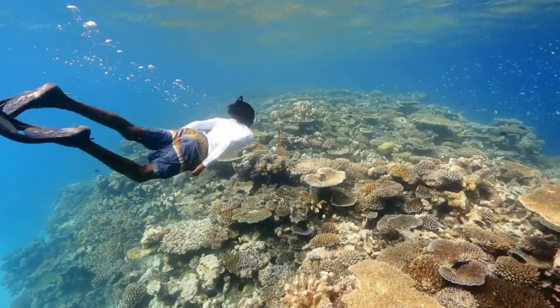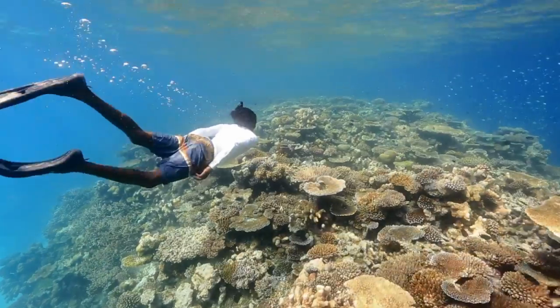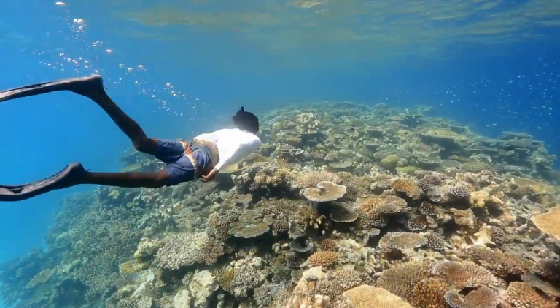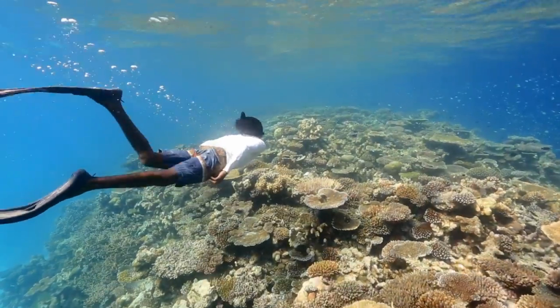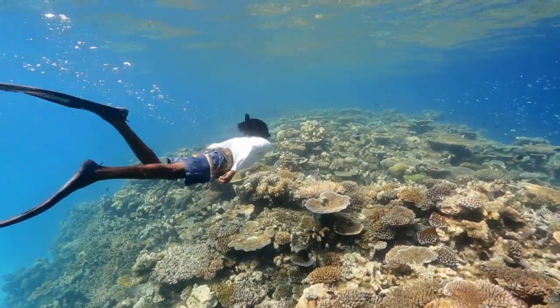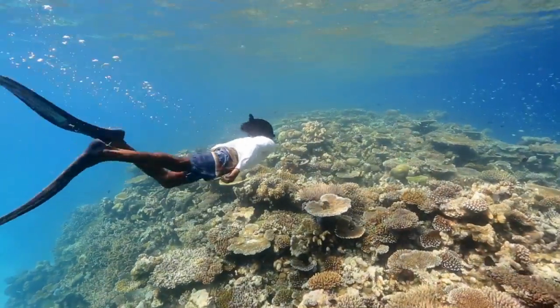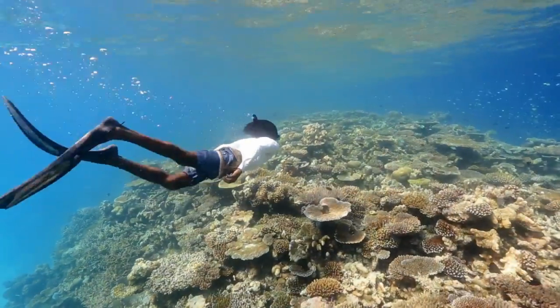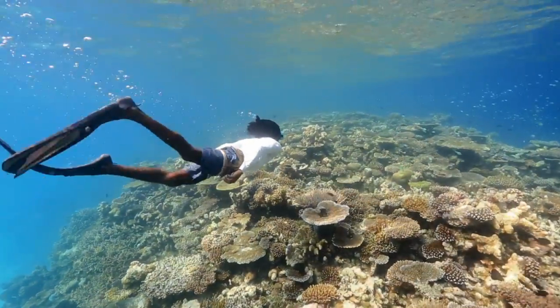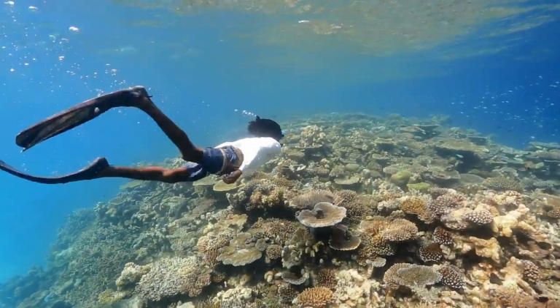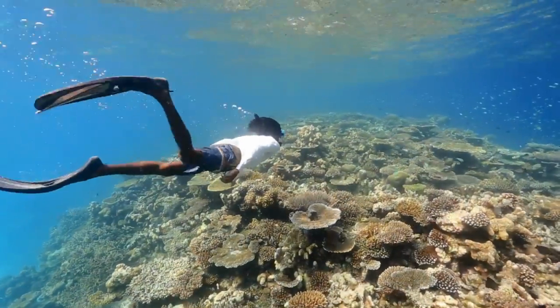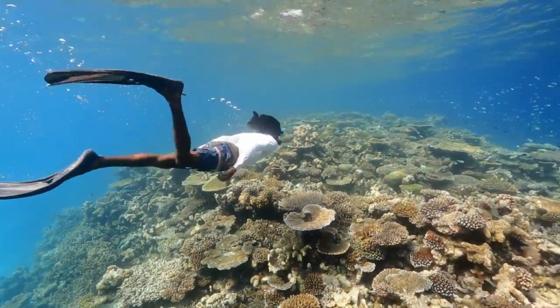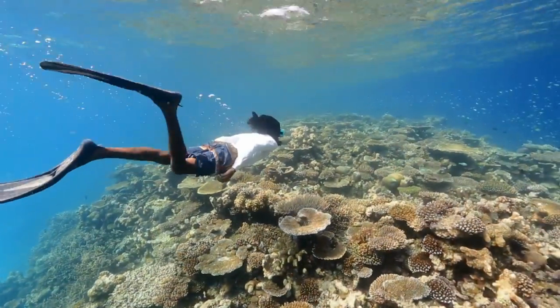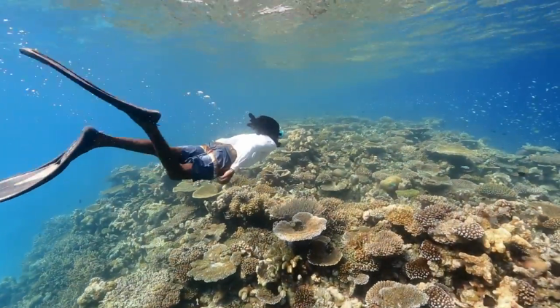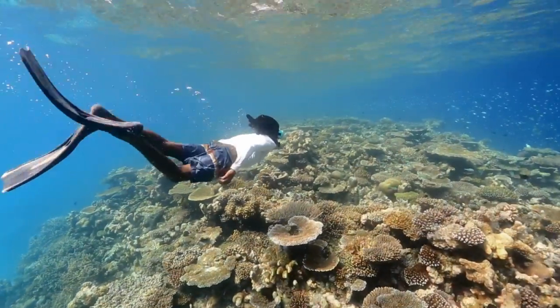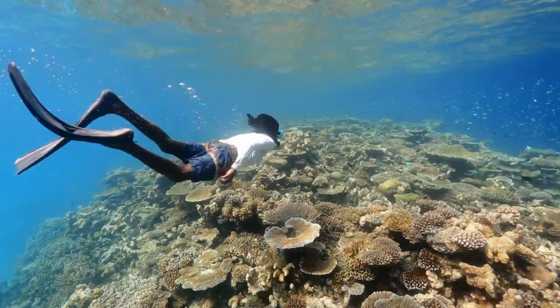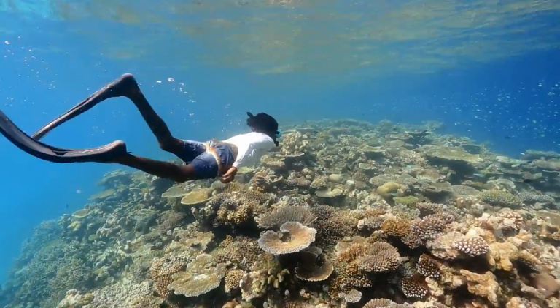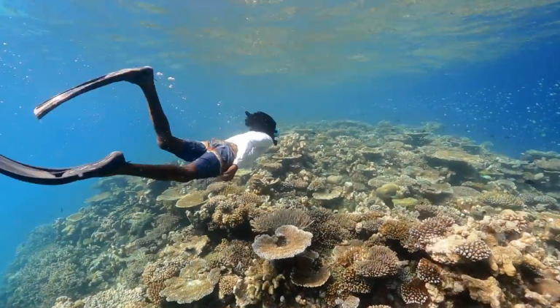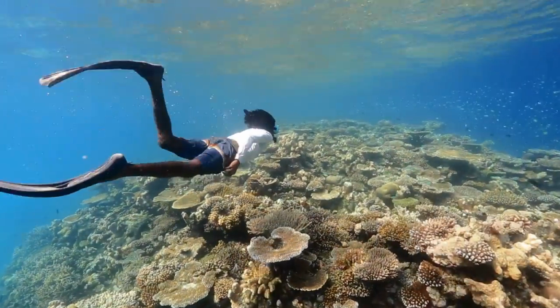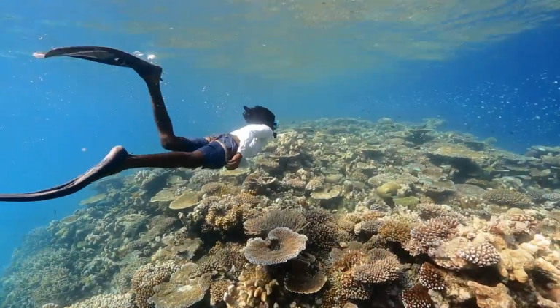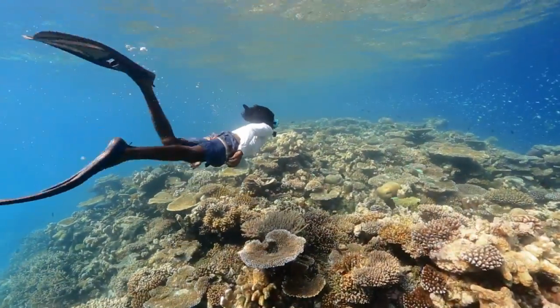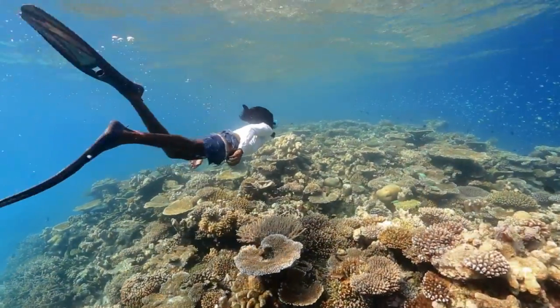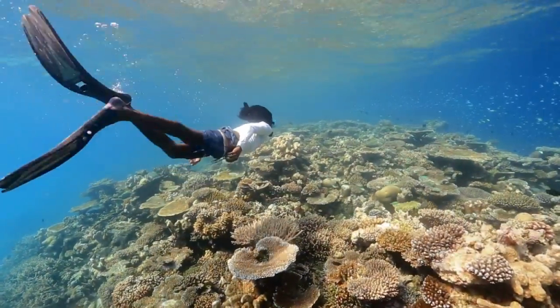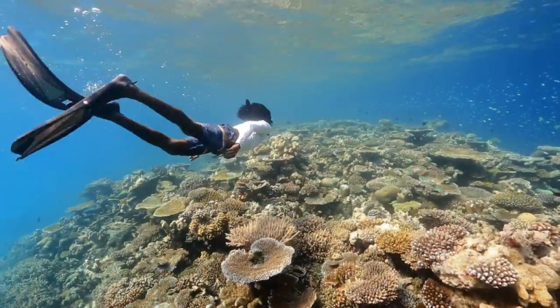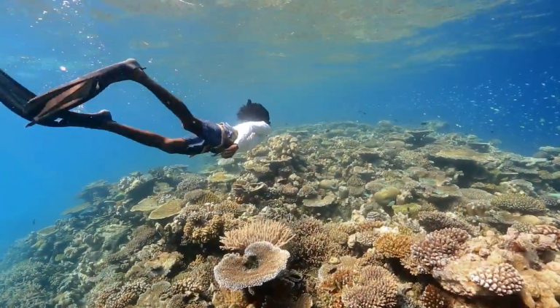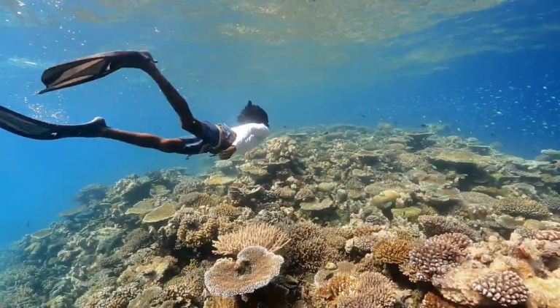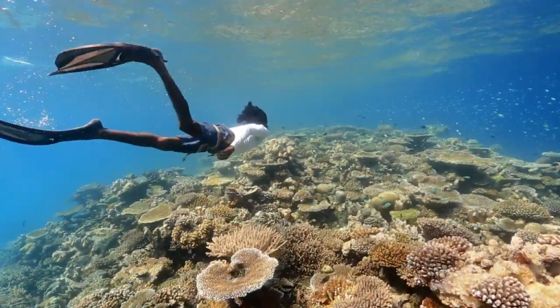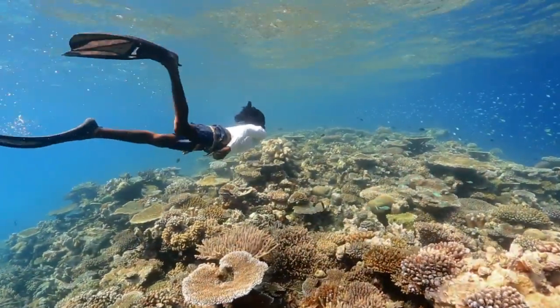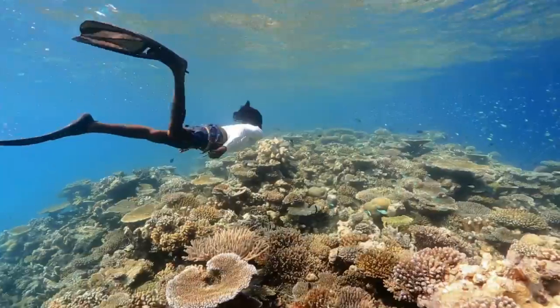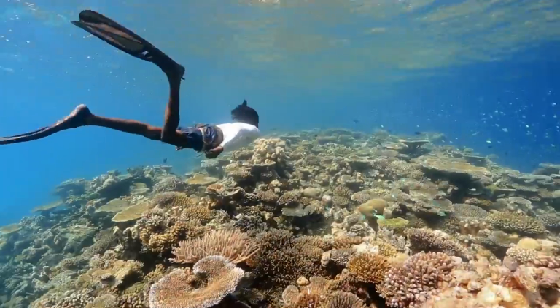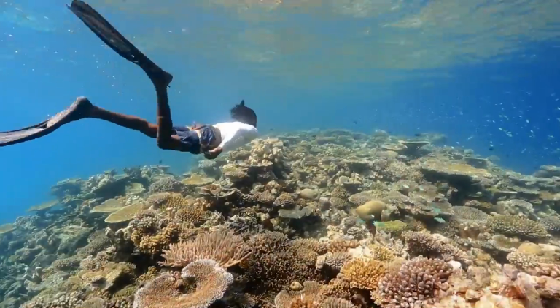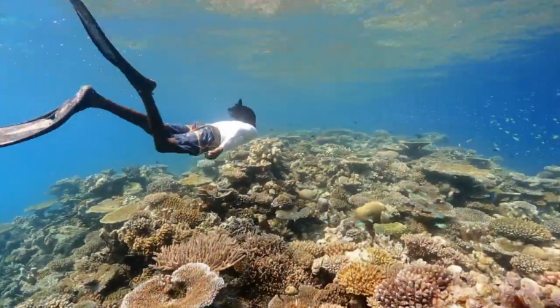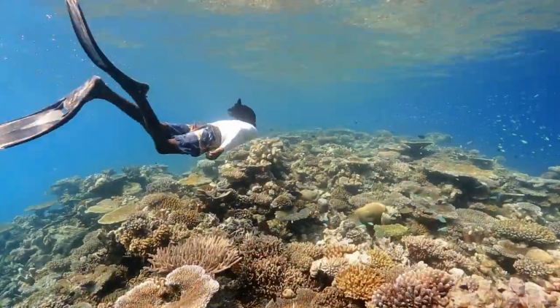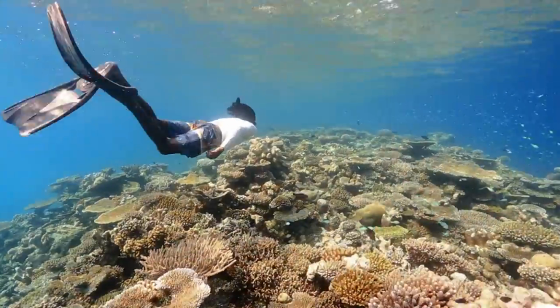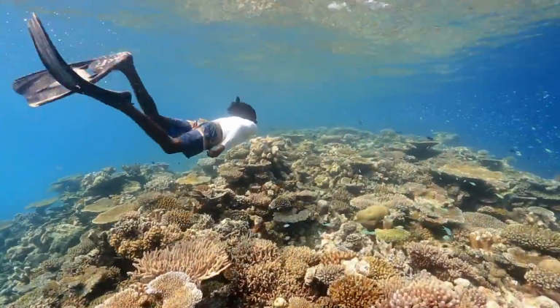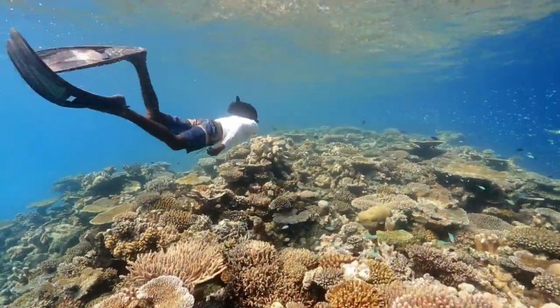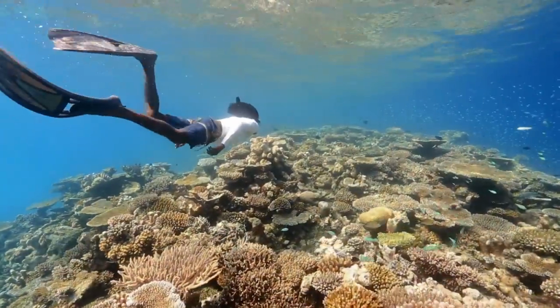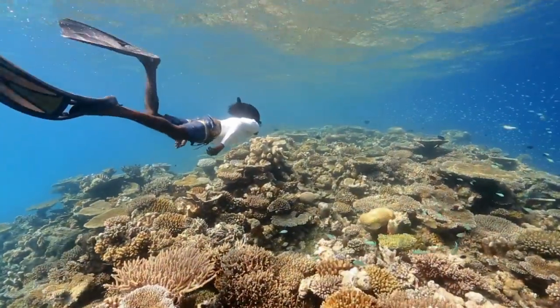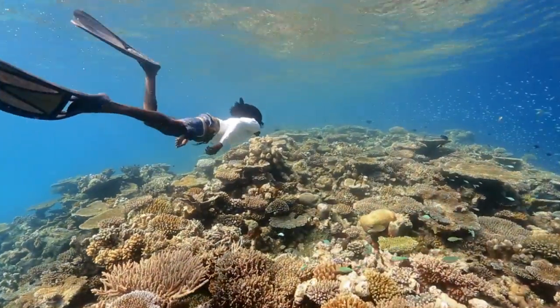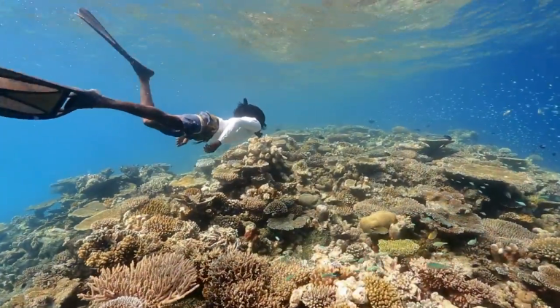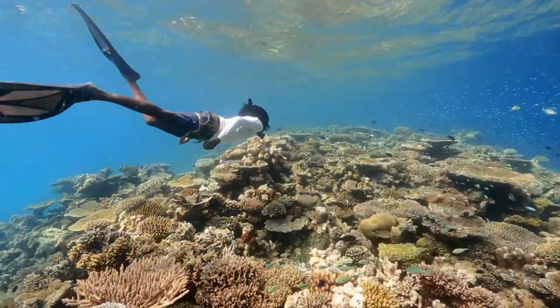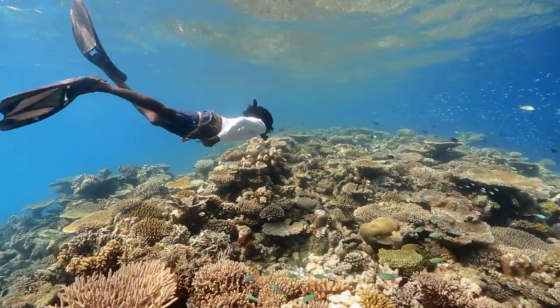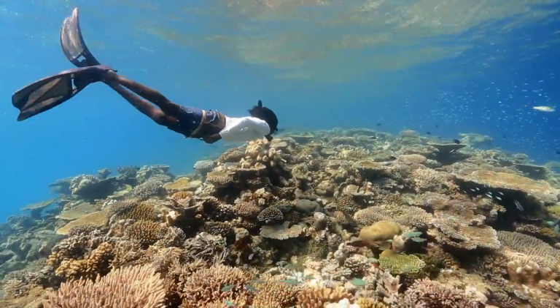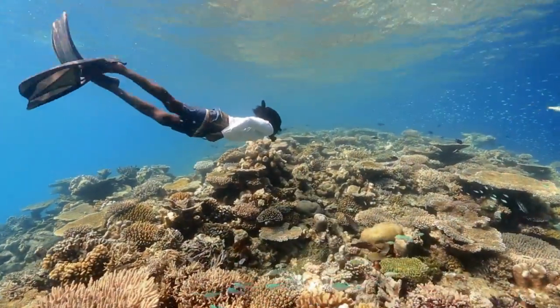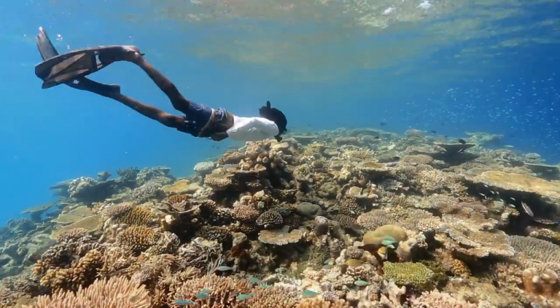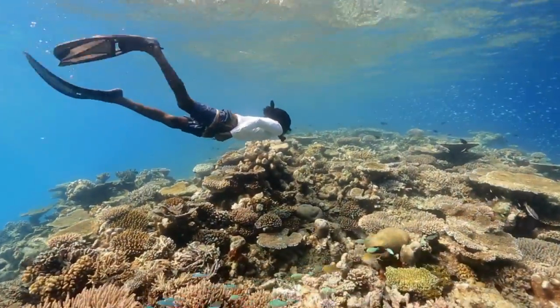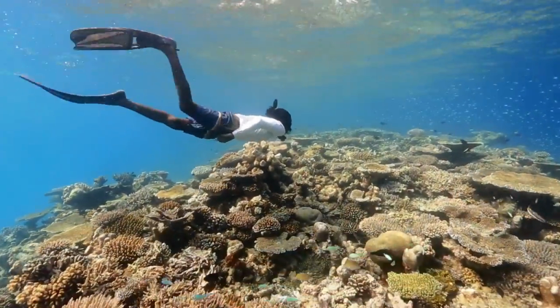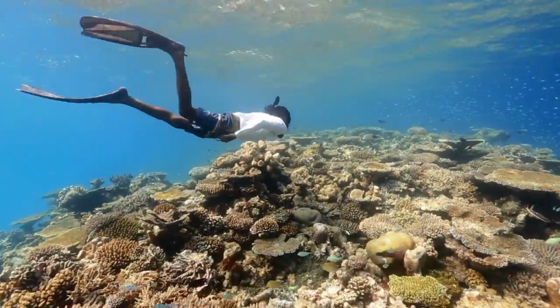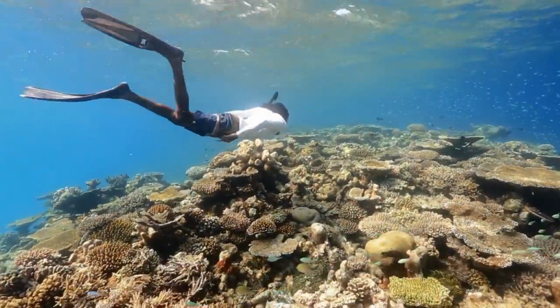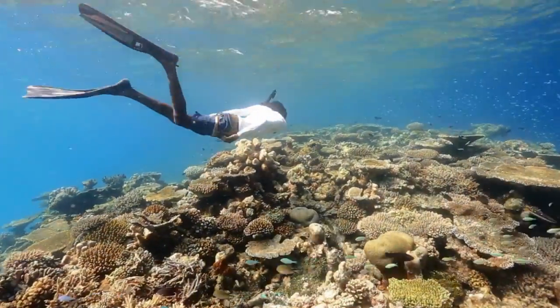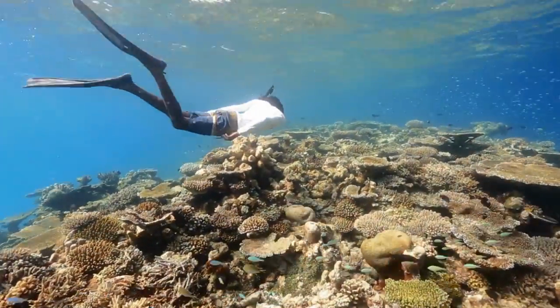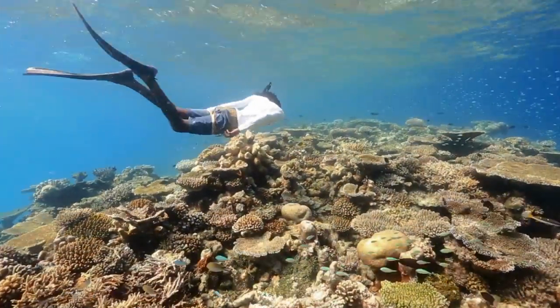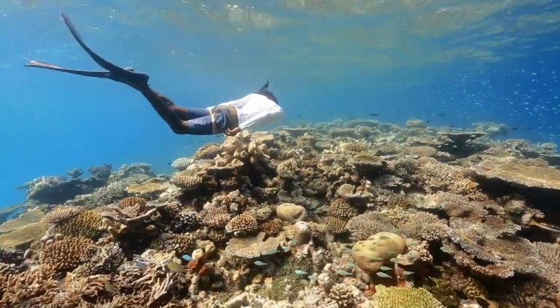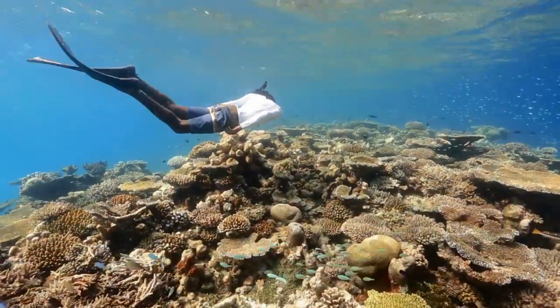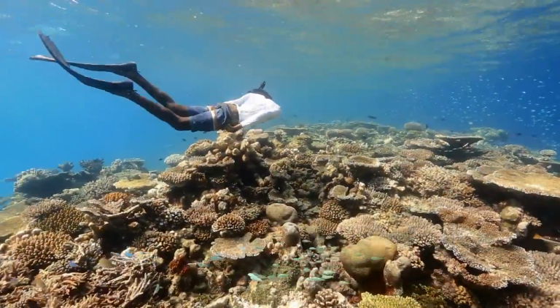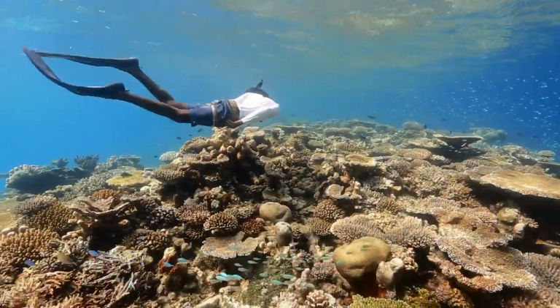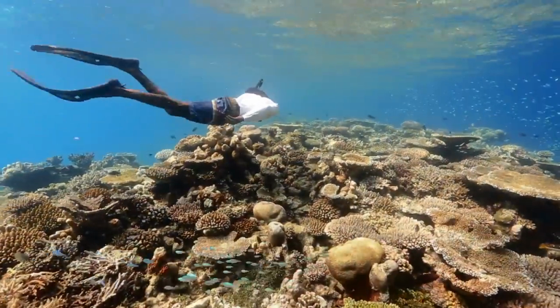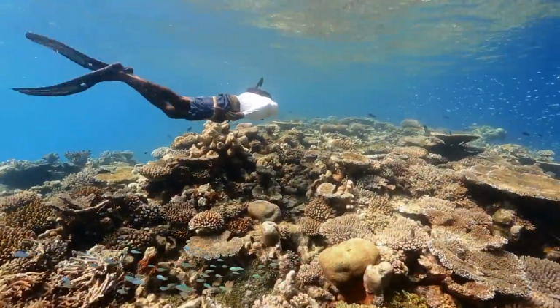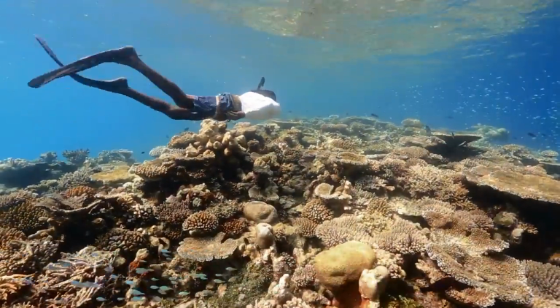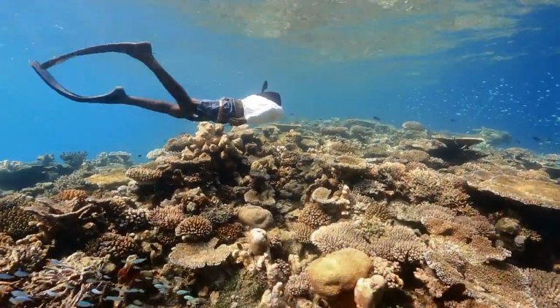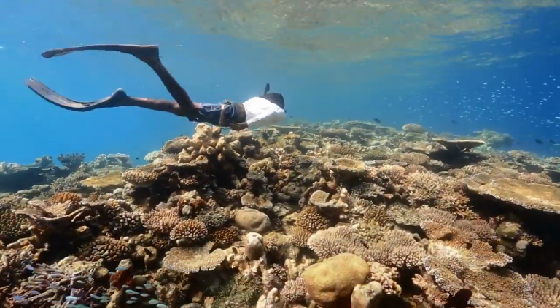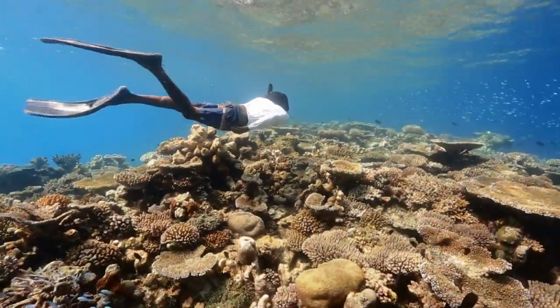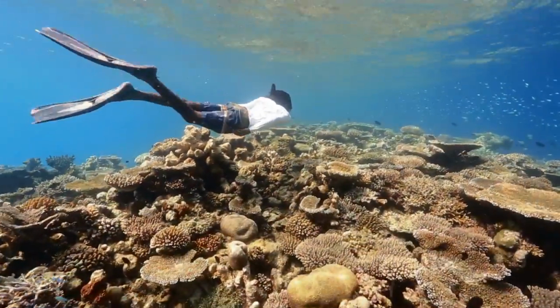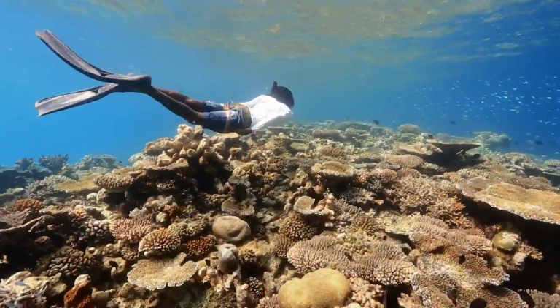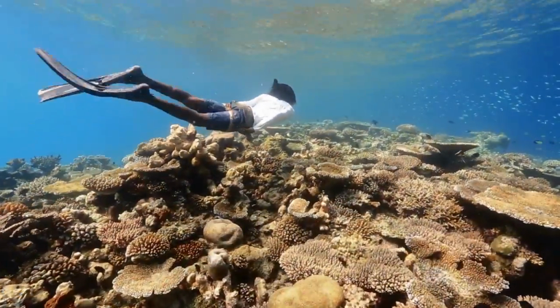Coral reefs around the world are facing overfishing, dynamite fishing, or cyanide fishing, increased sea surface temperatures, and ocean acidification.